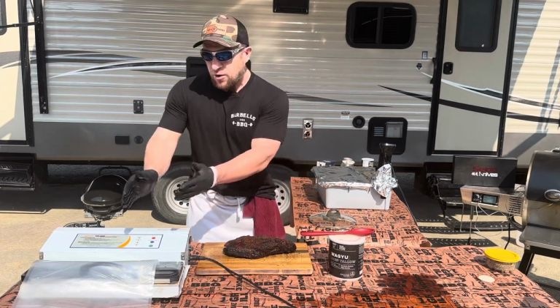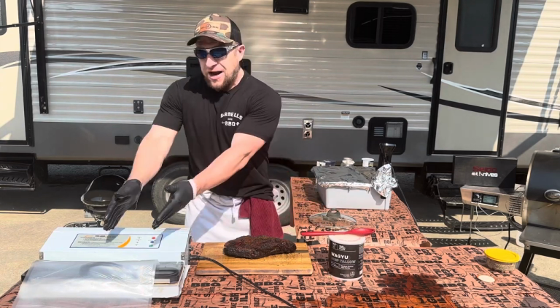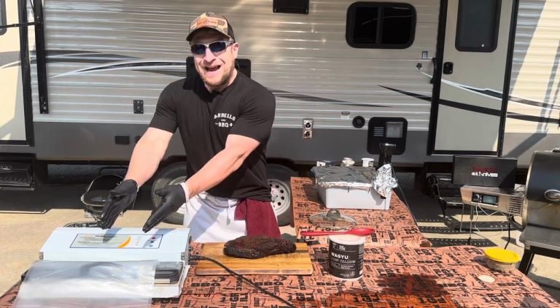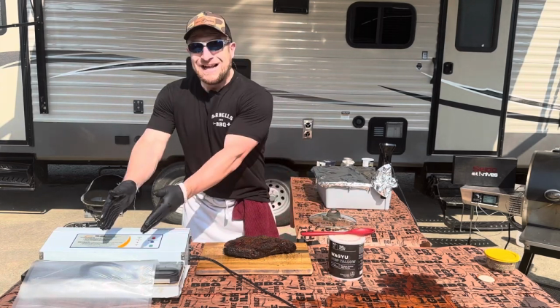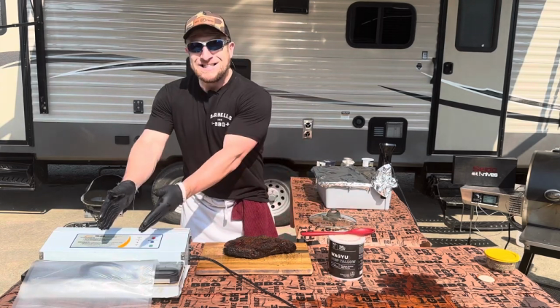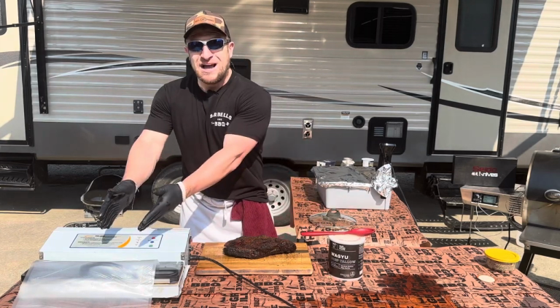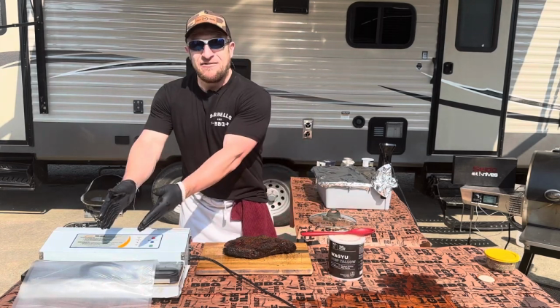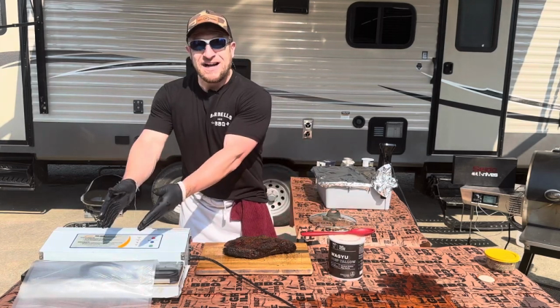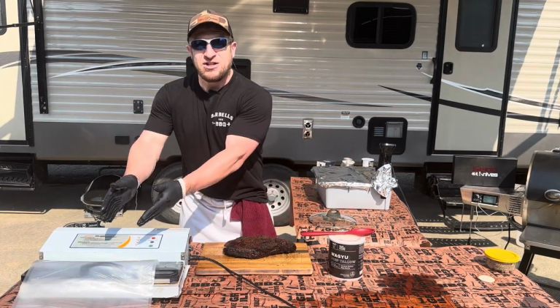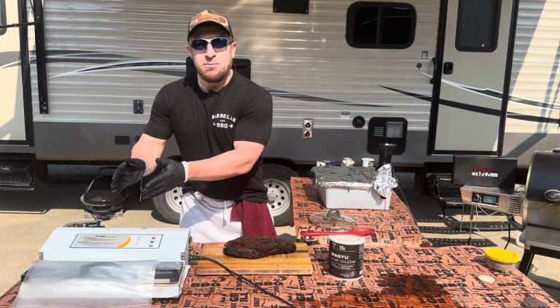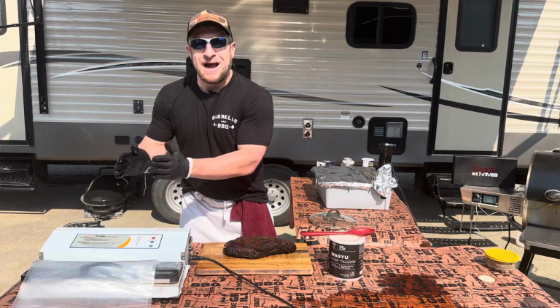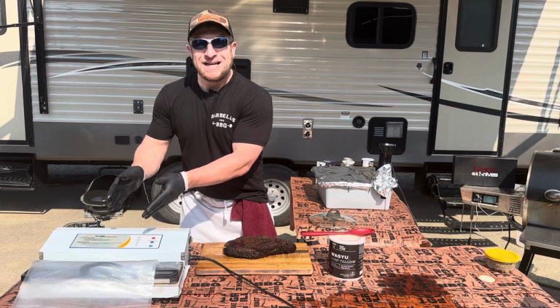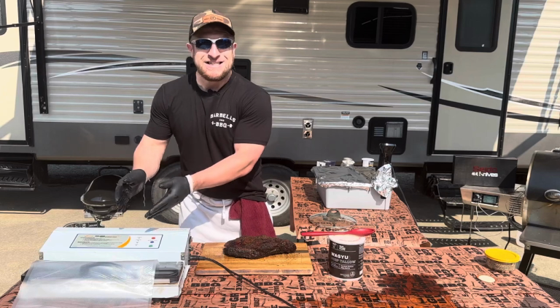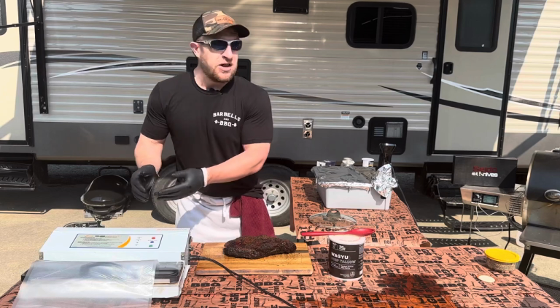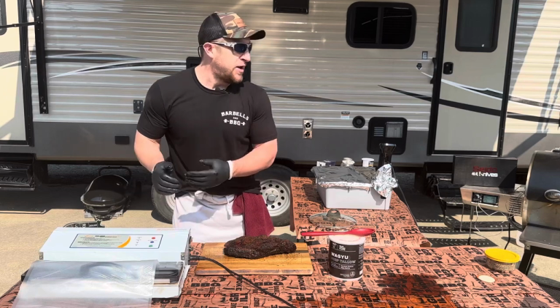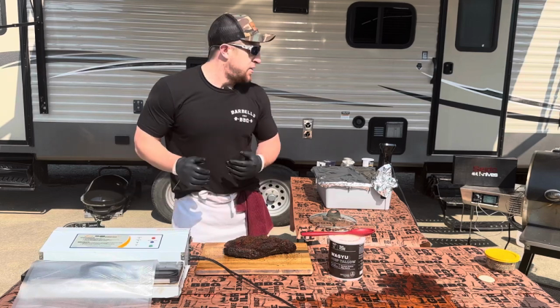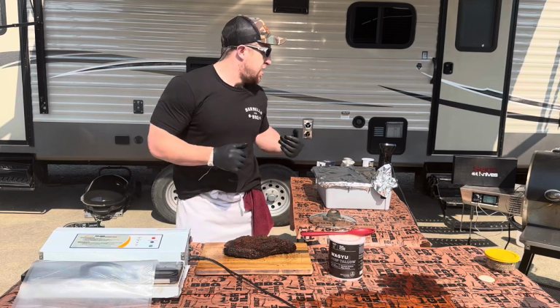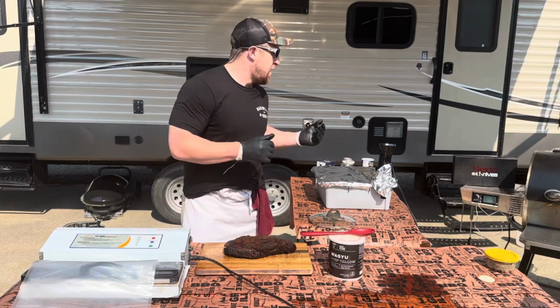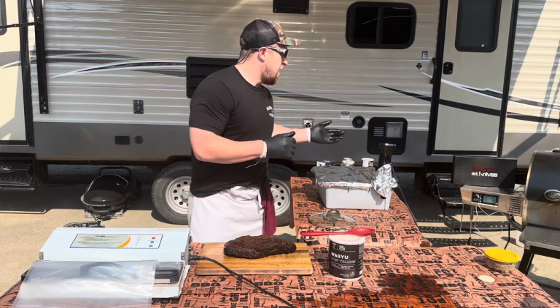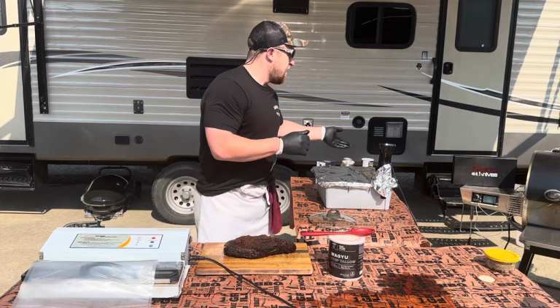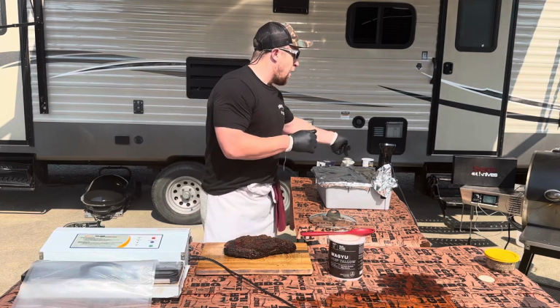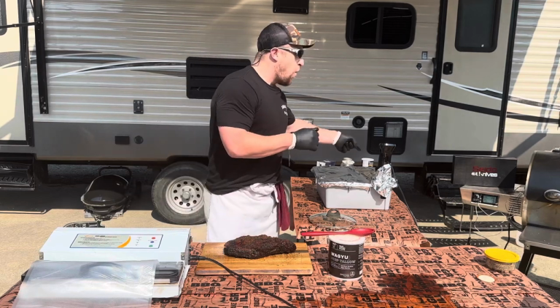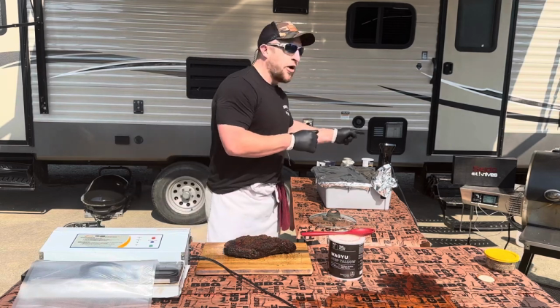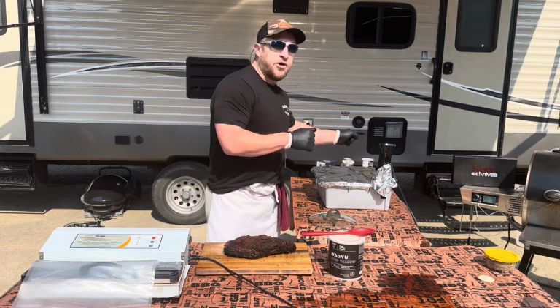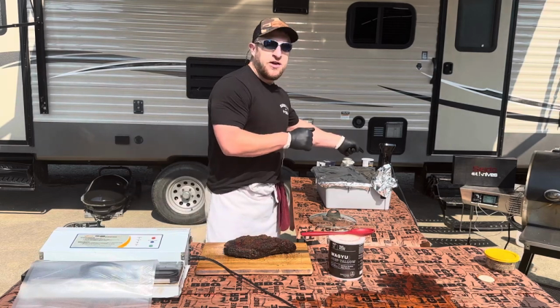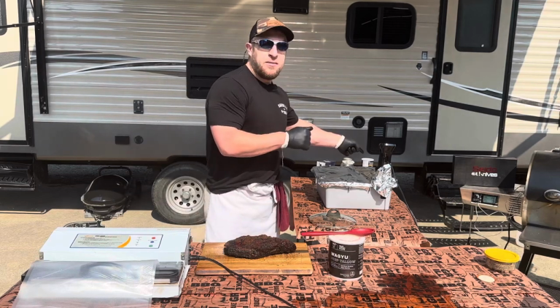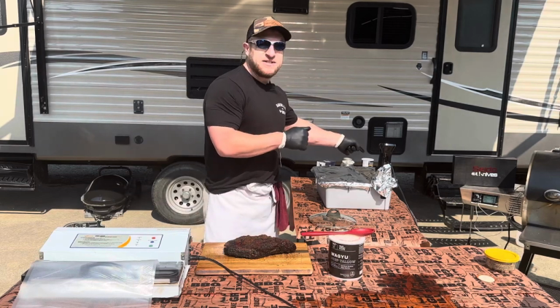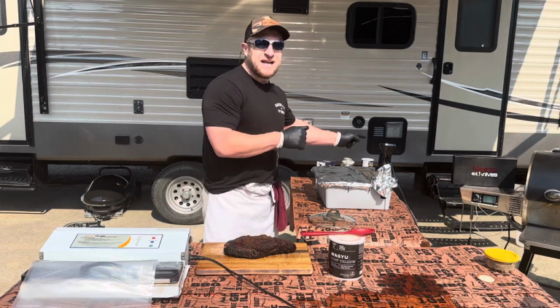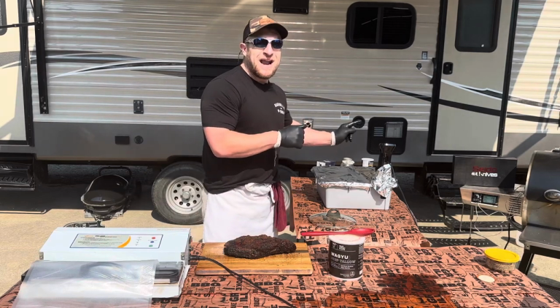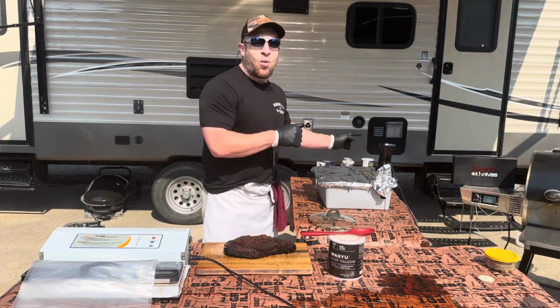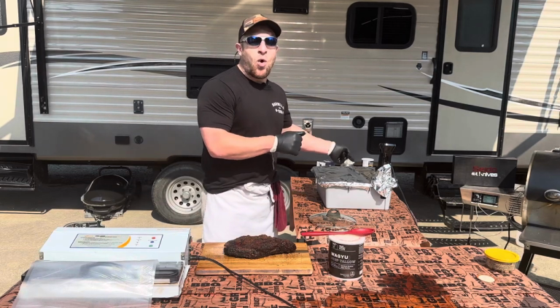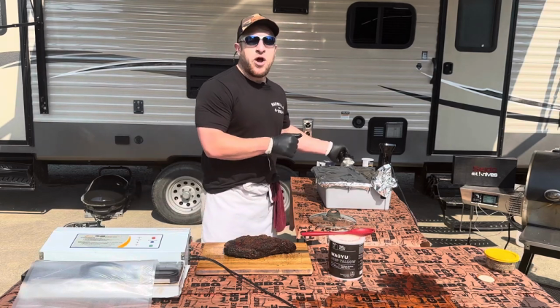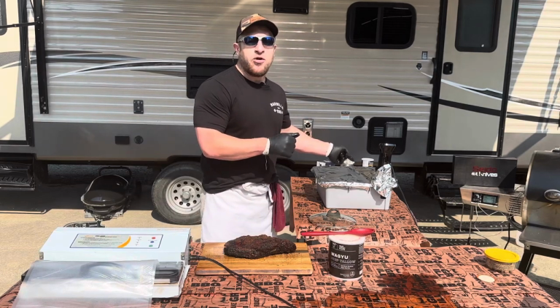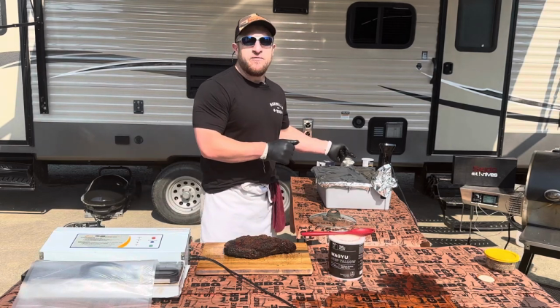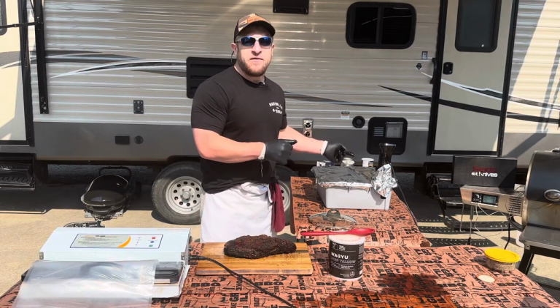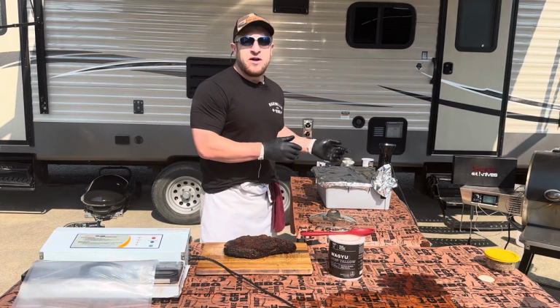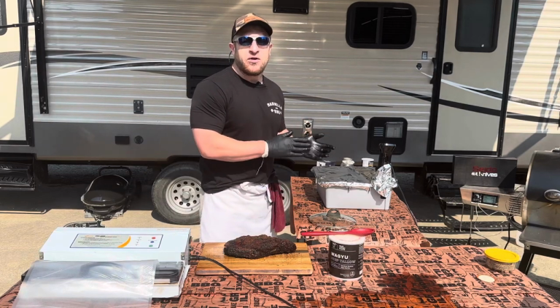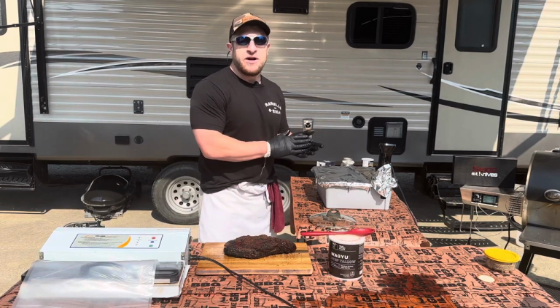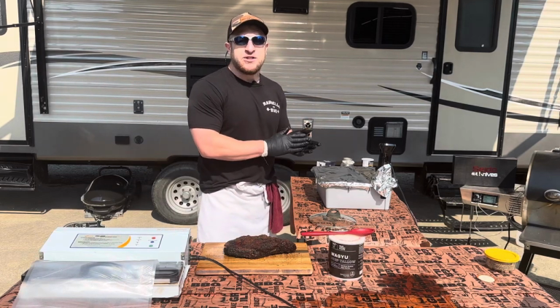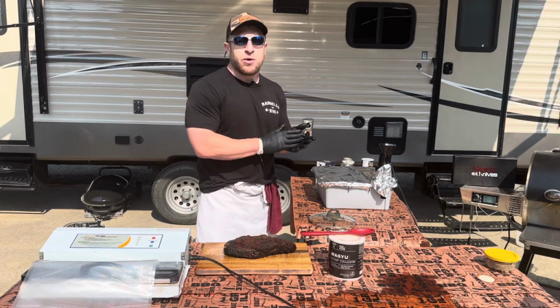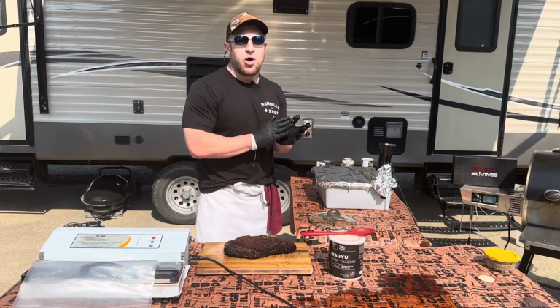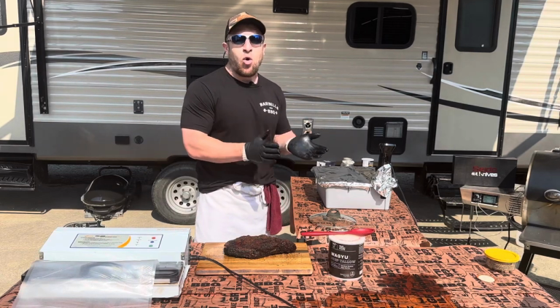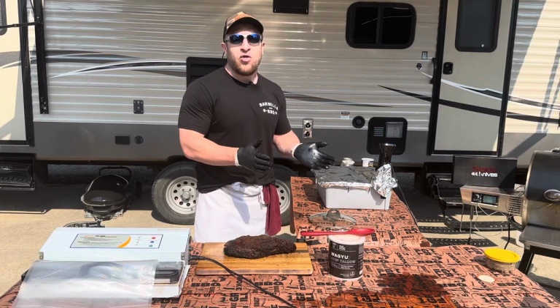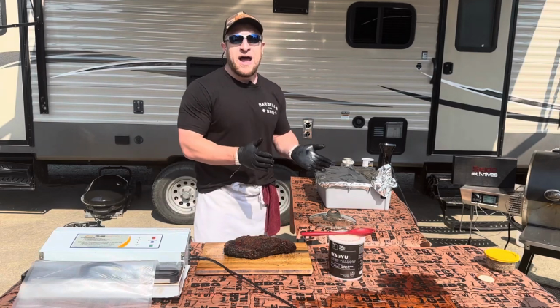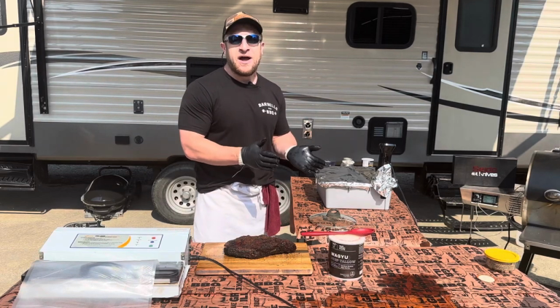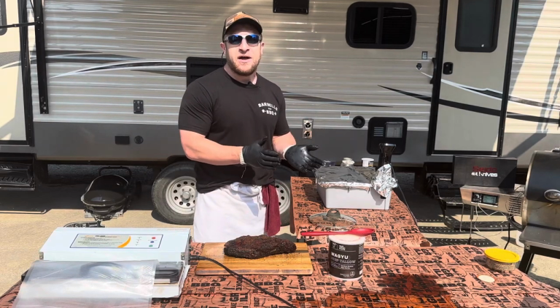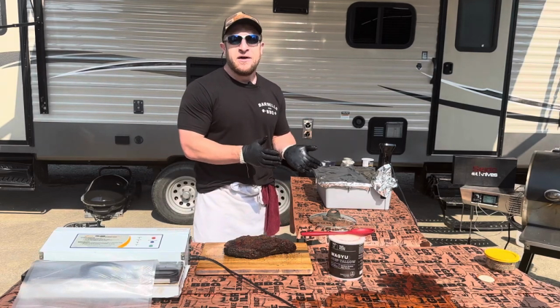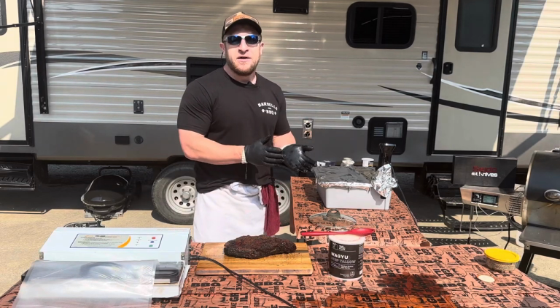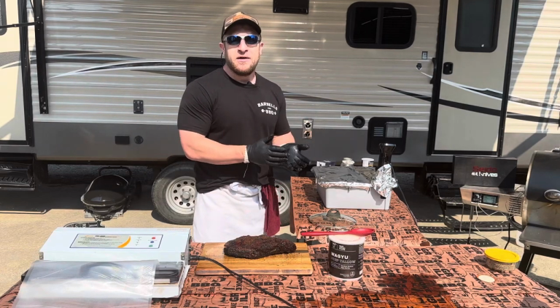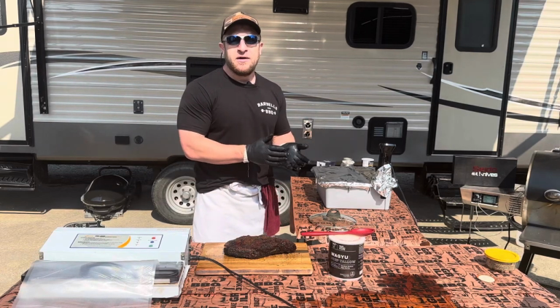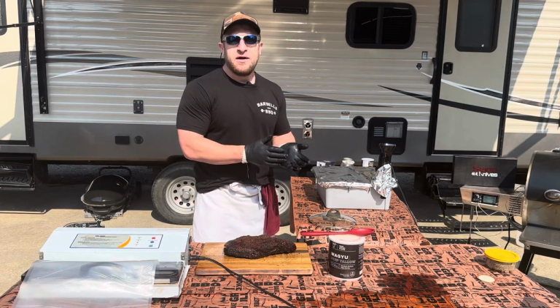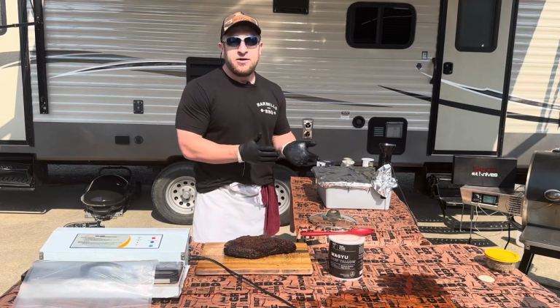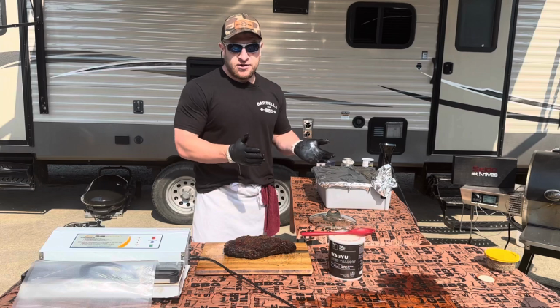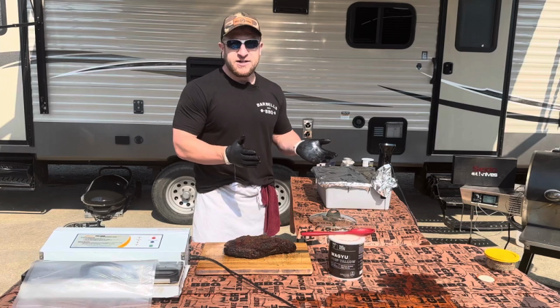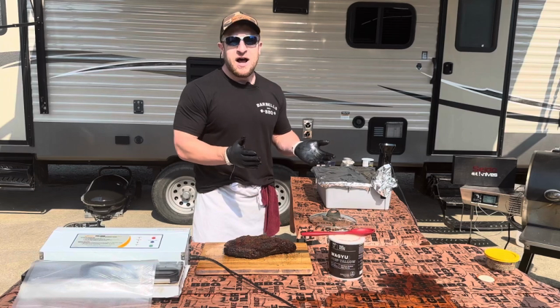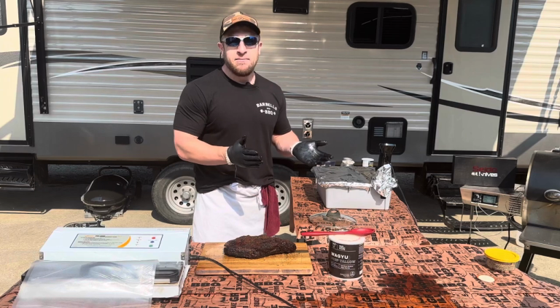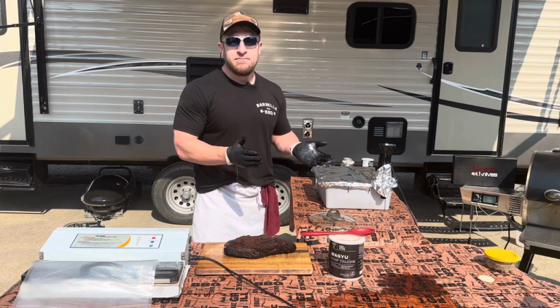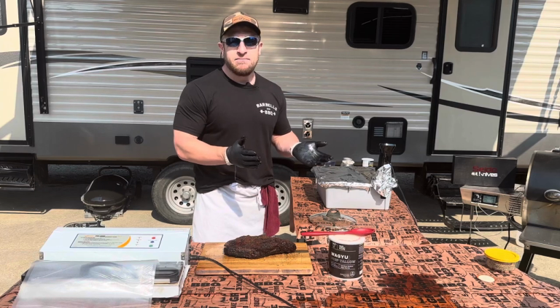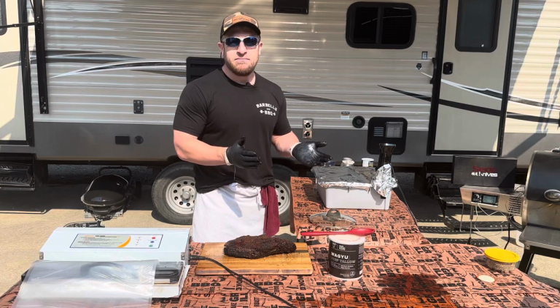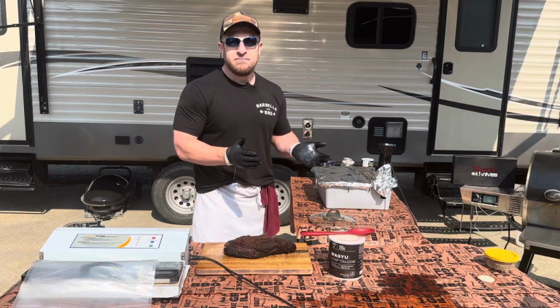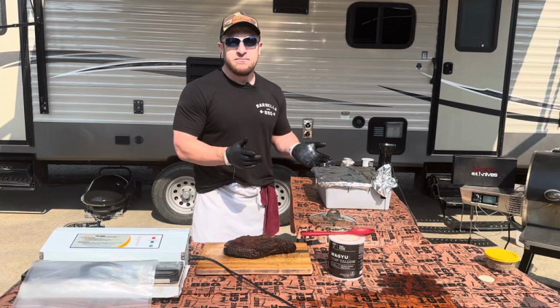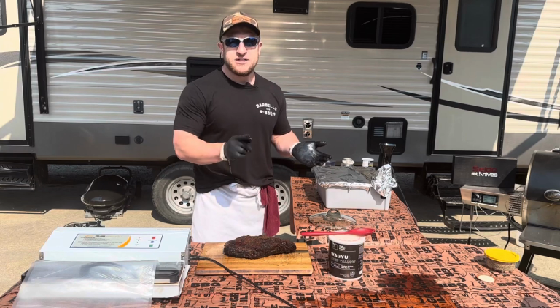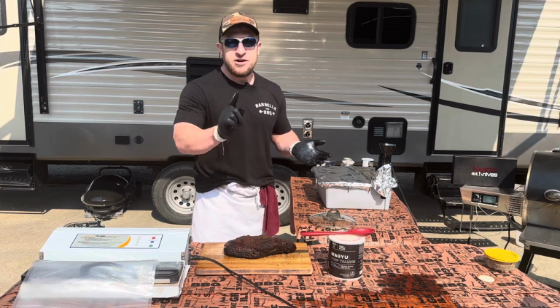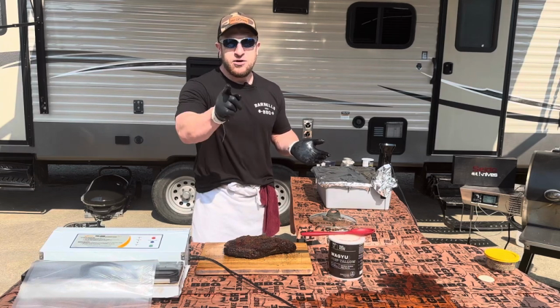We've got the Weston commercial vac sealer here, beef tallow, and our friend the immersion circulator. So: brisket and beef tallow inside the vacuum bag, seal it up. Water temp set at 150°F — we're gonna hold it there until it's time. Stay tuned.